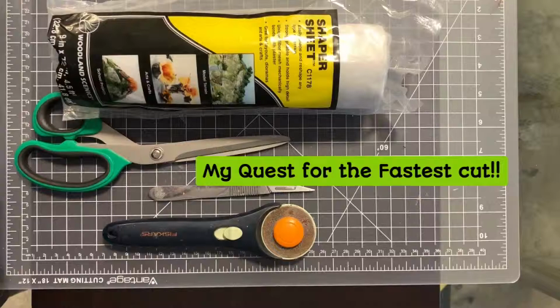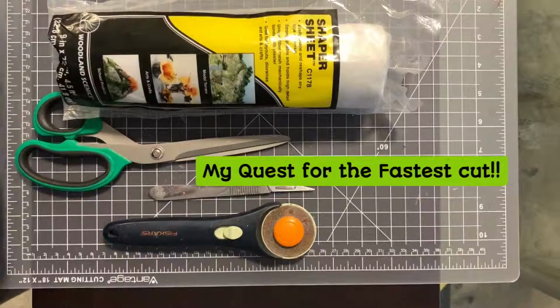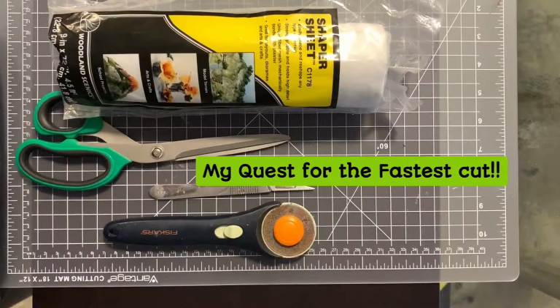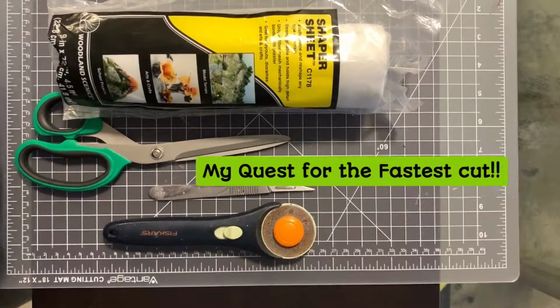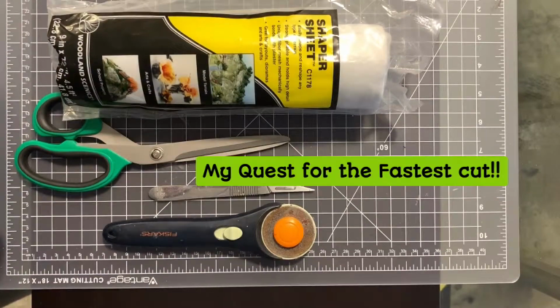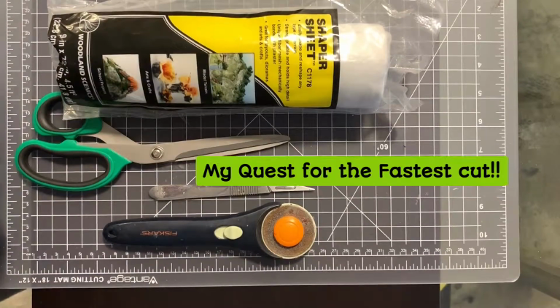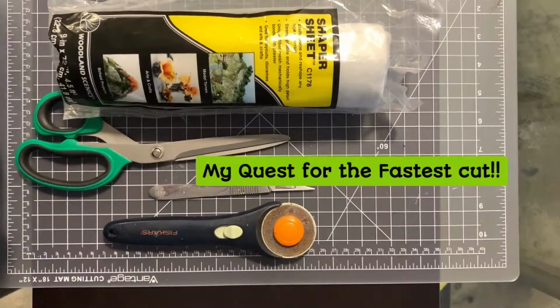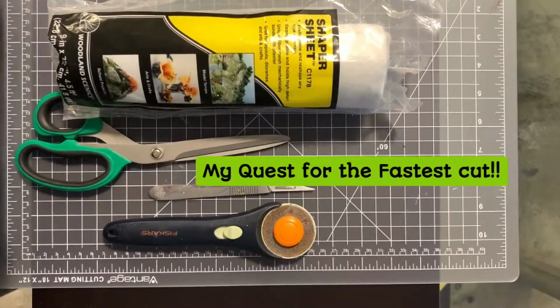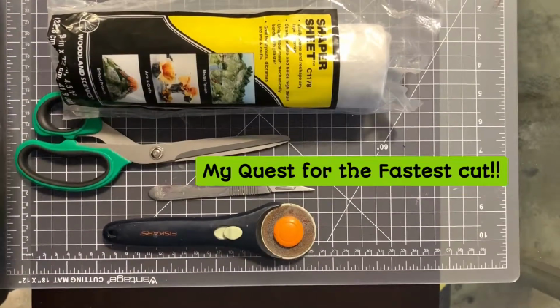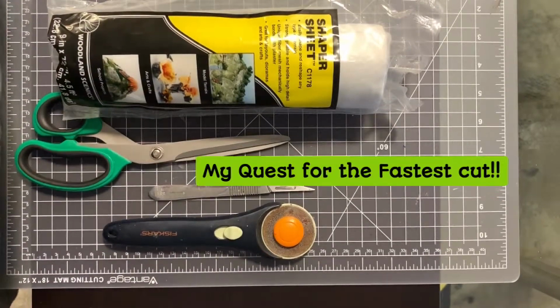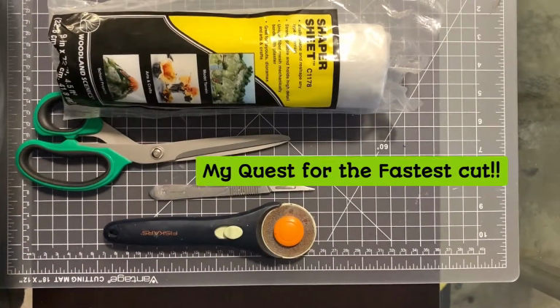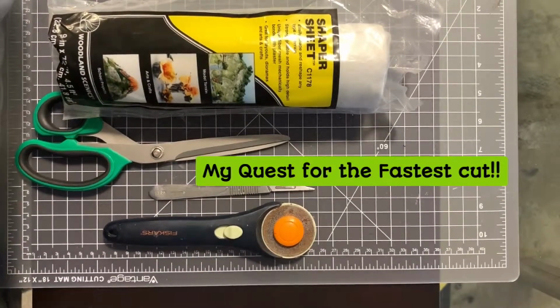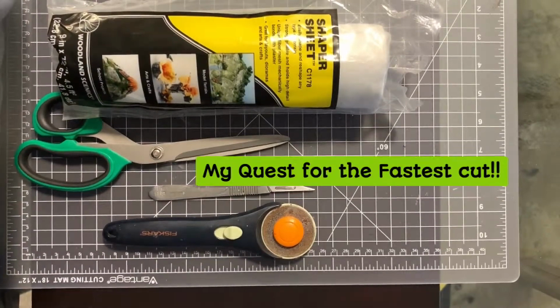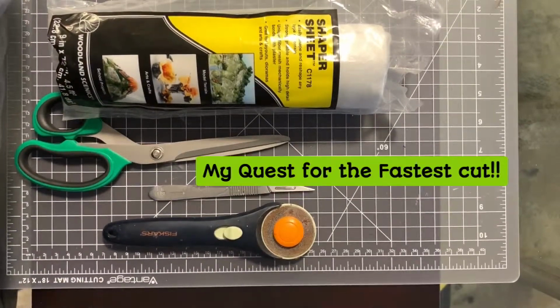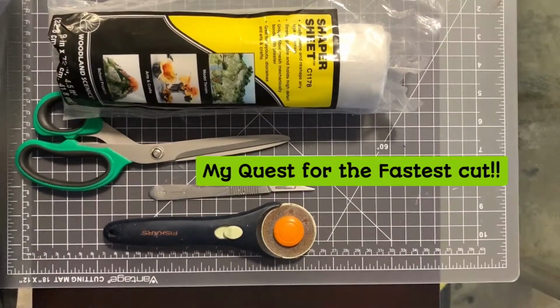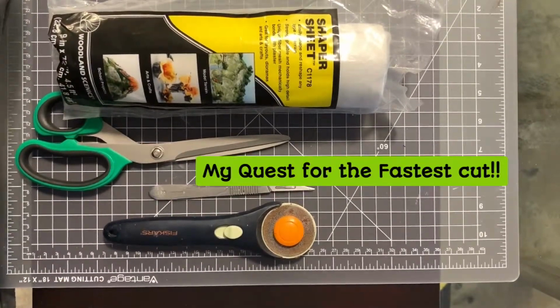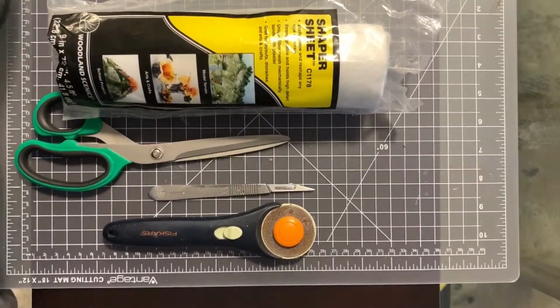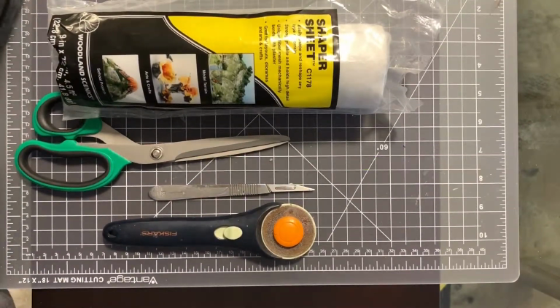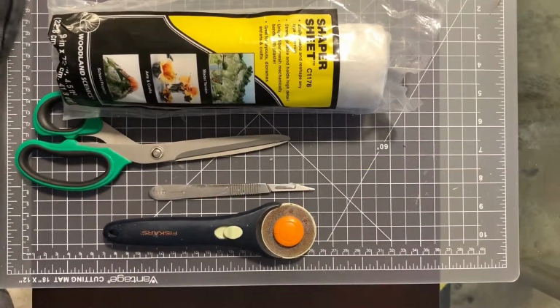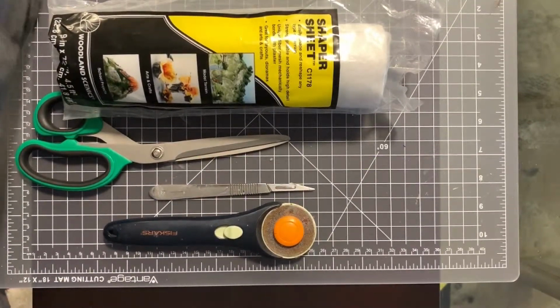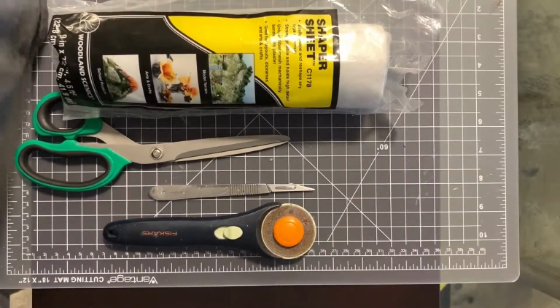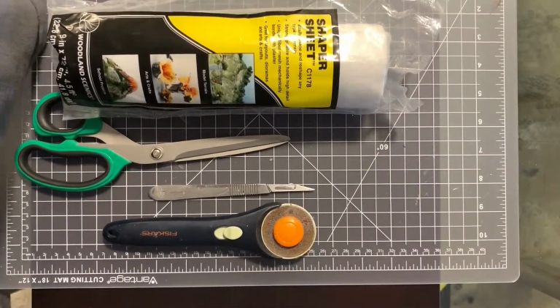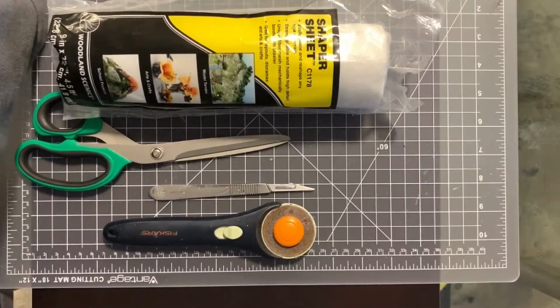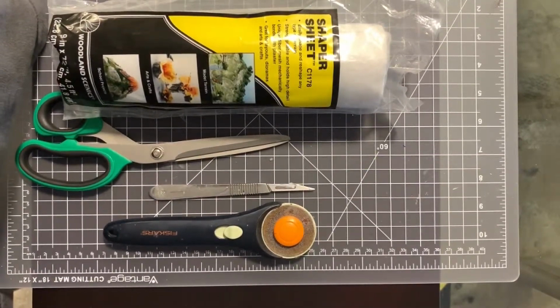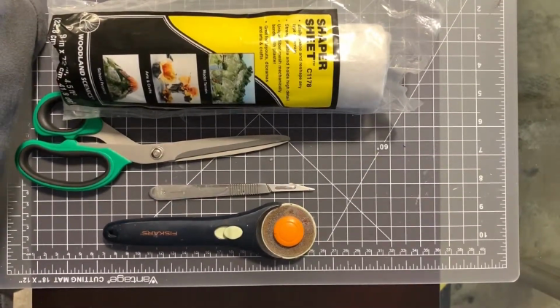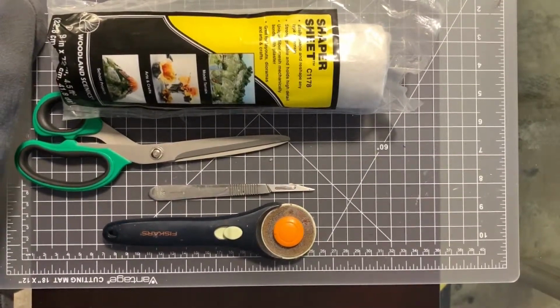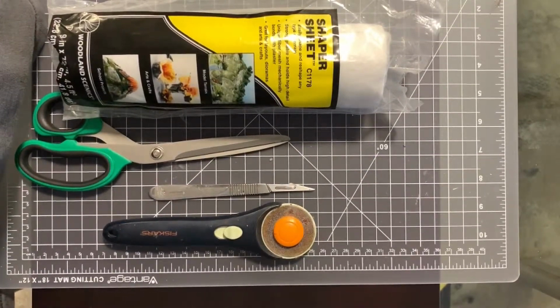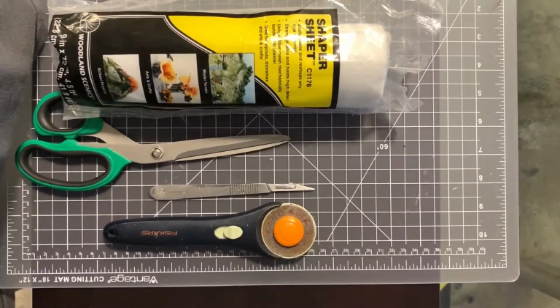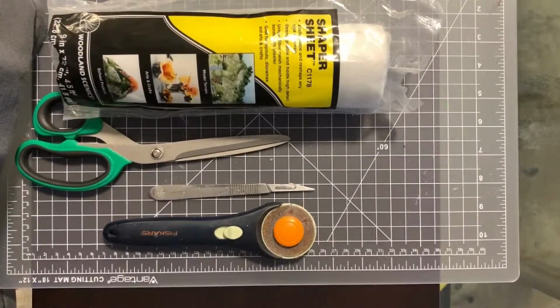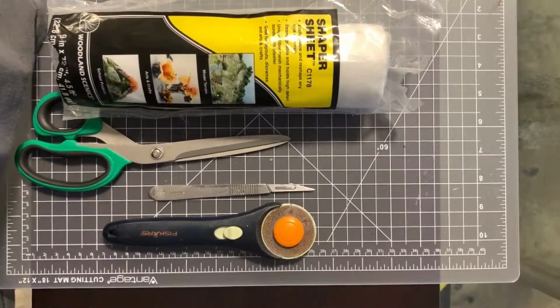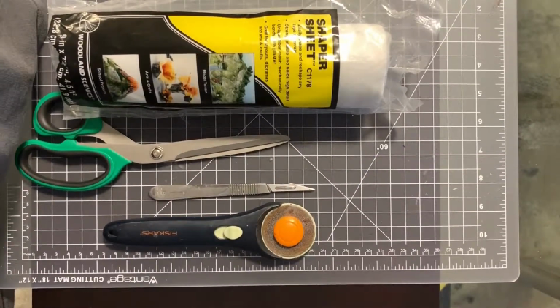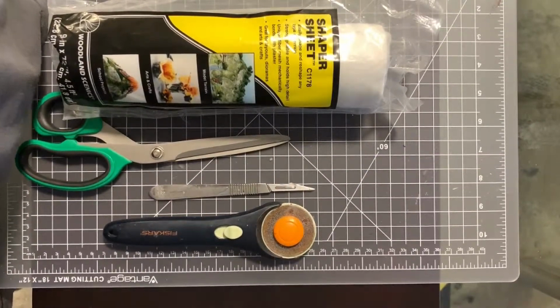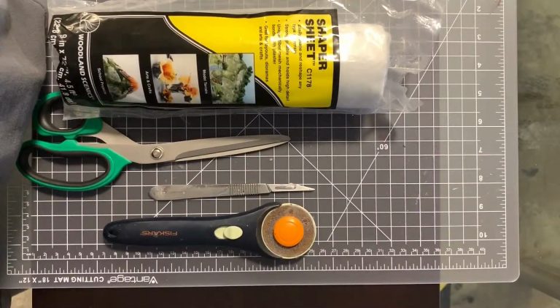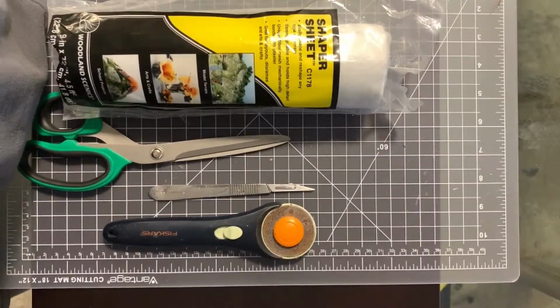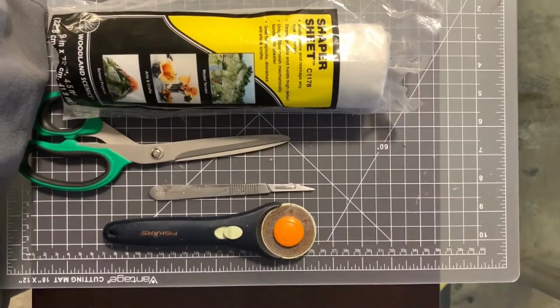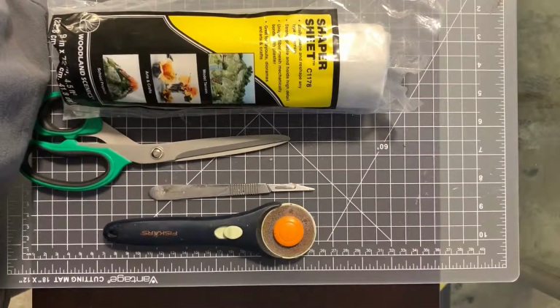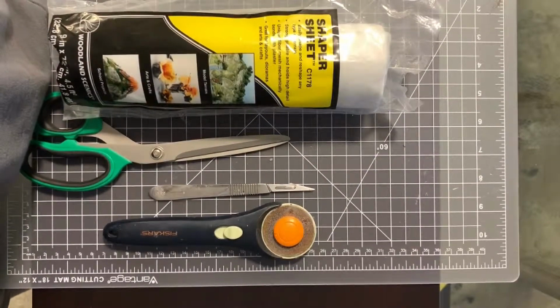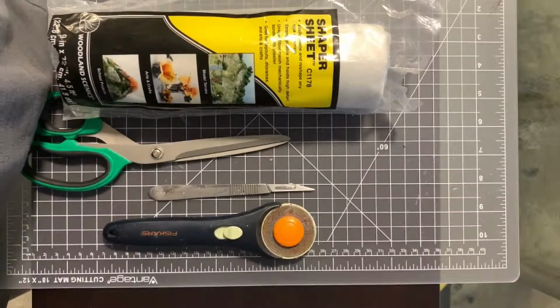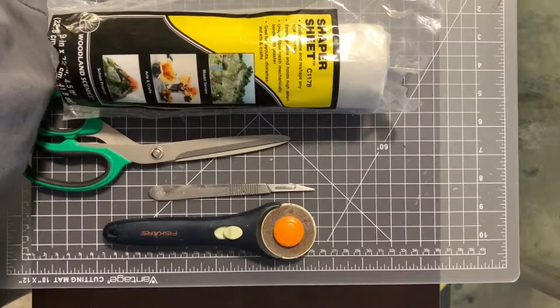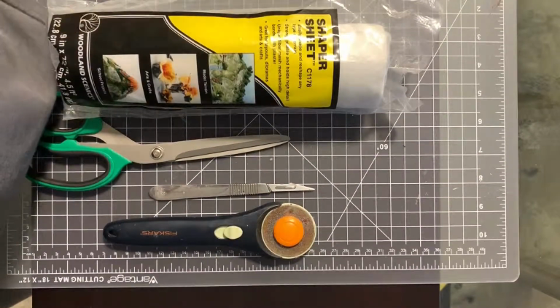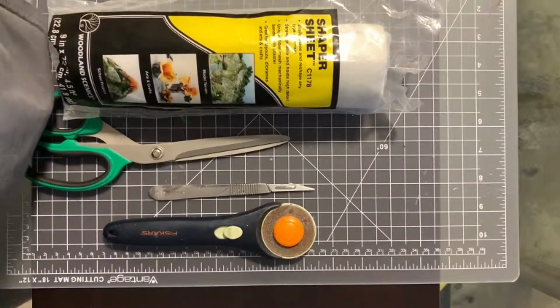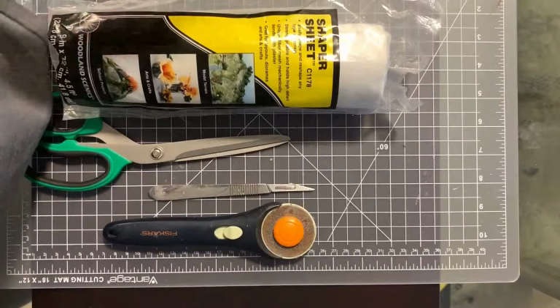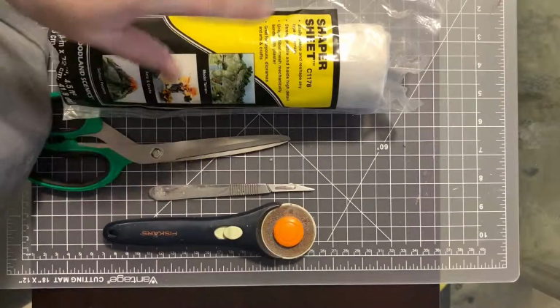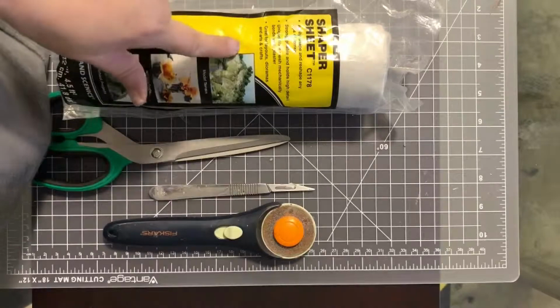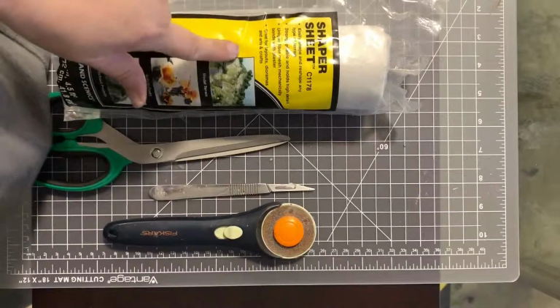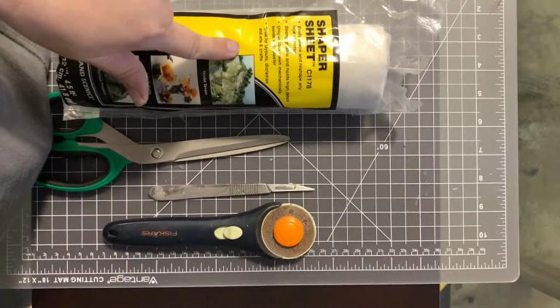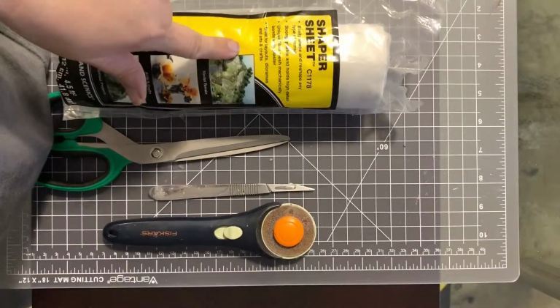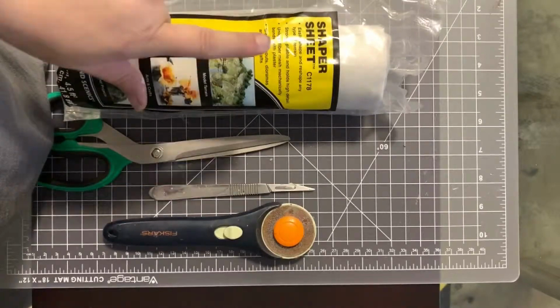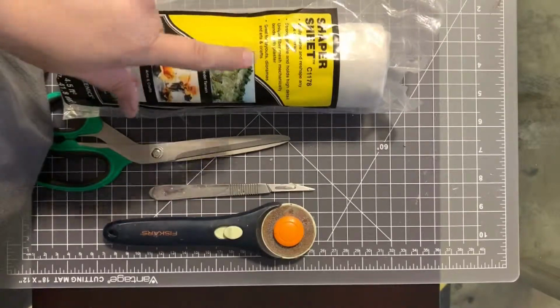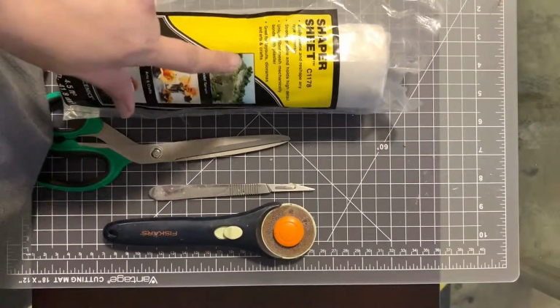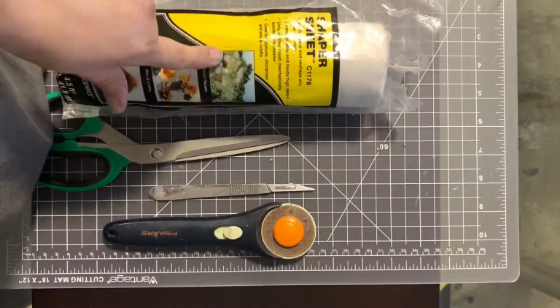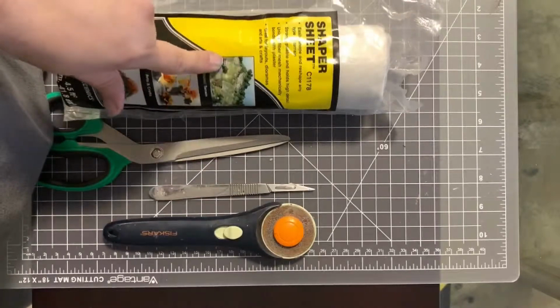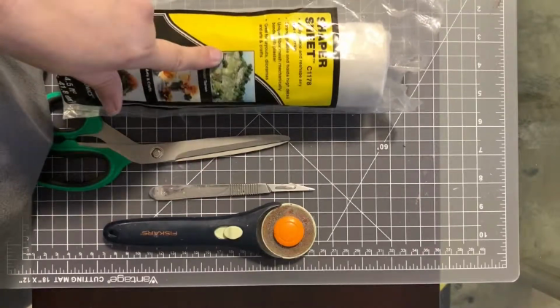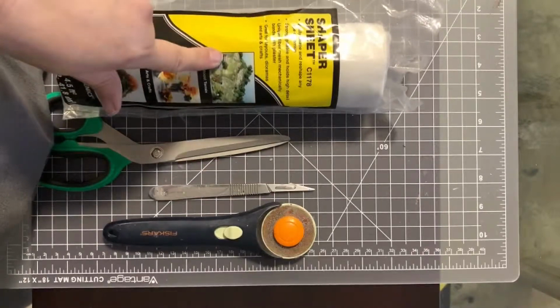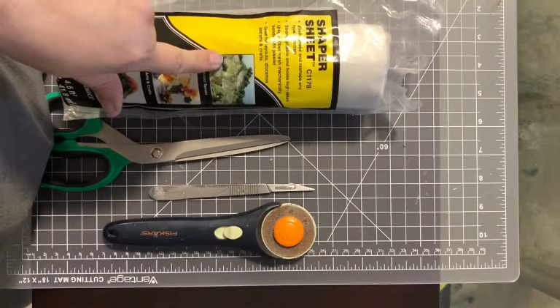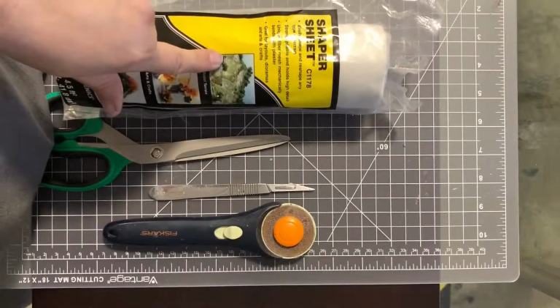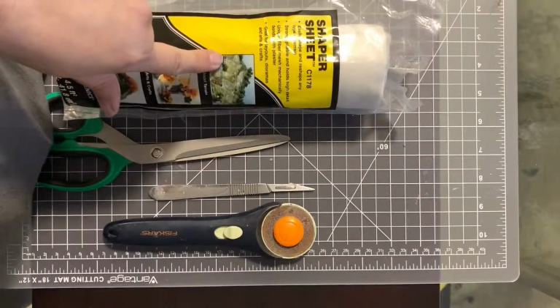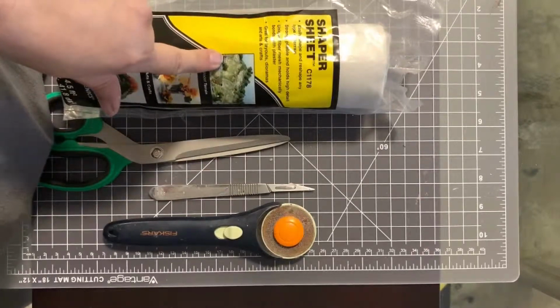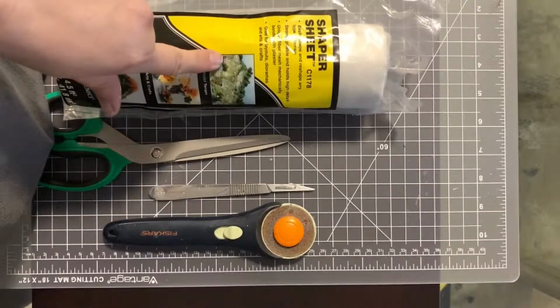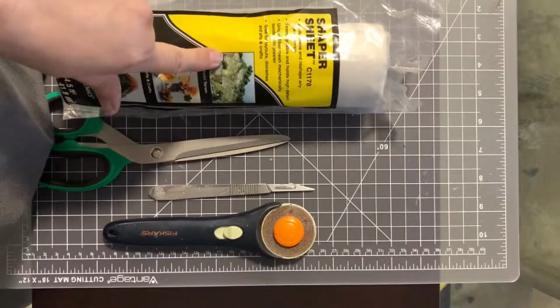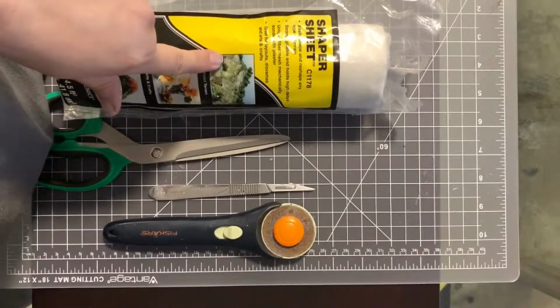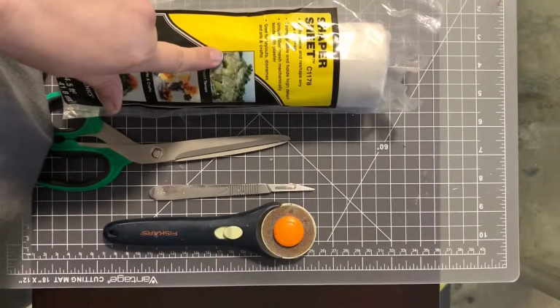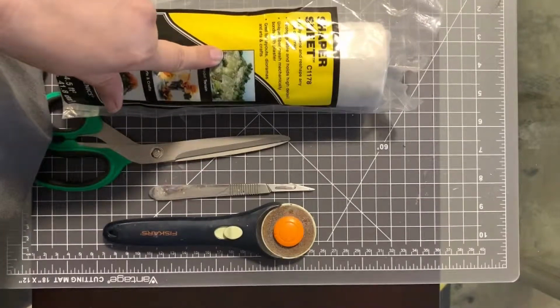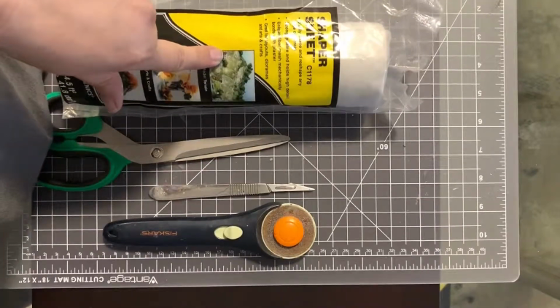Hi everybody, it's the Juilliard here, and today's video is about my quest for cutting Shaper Sheet the fastest. Yep, the fastest.